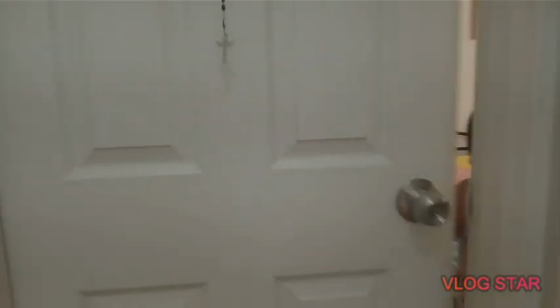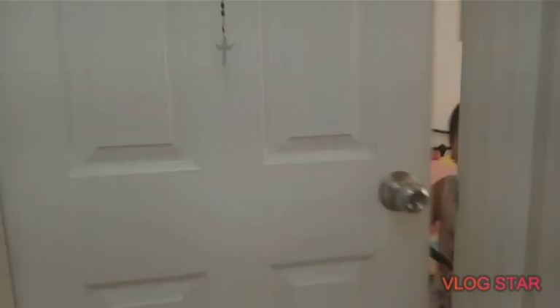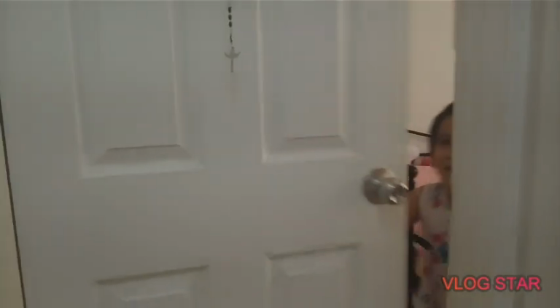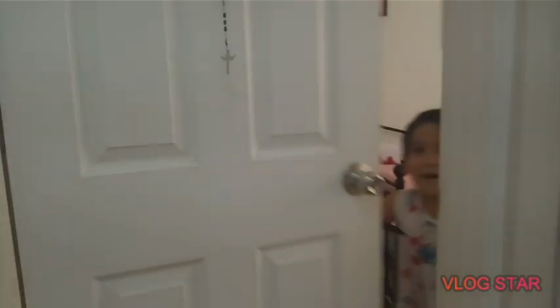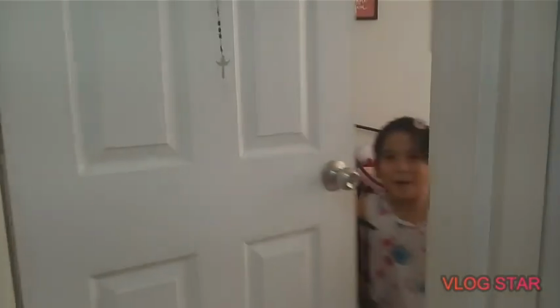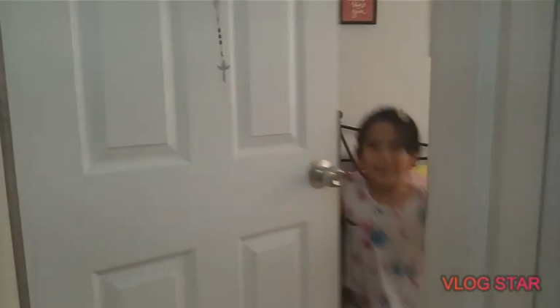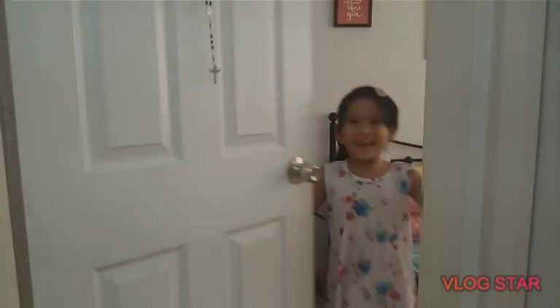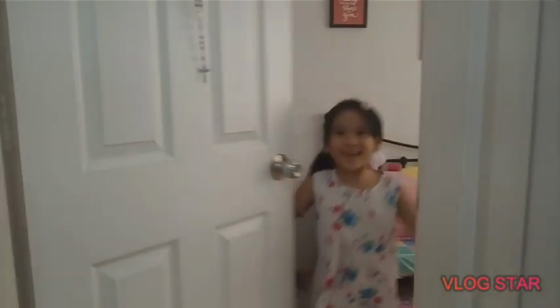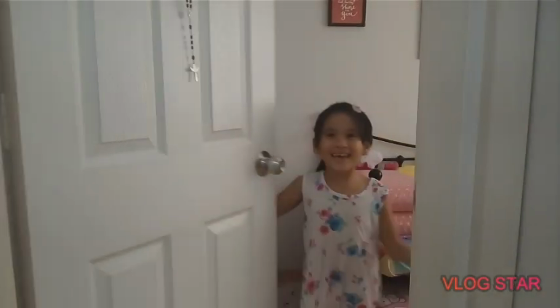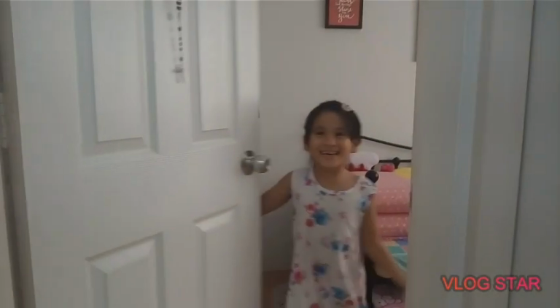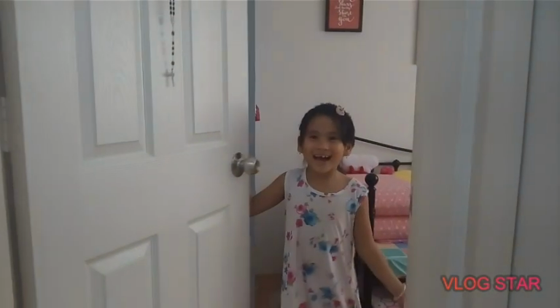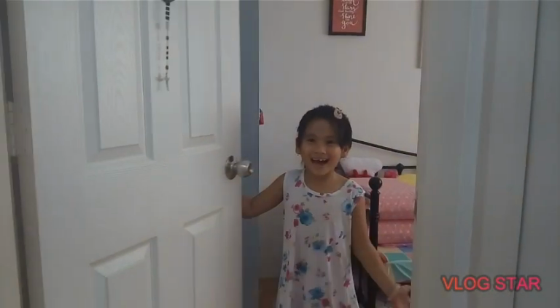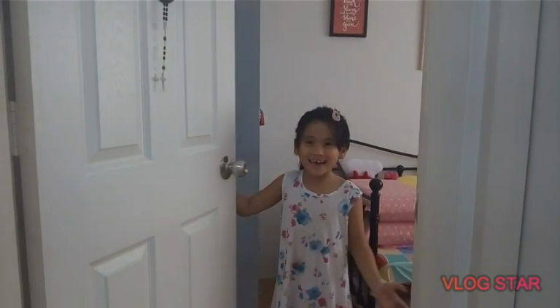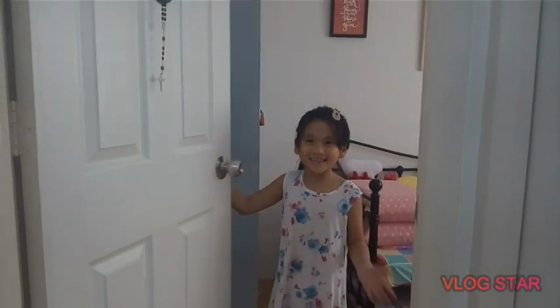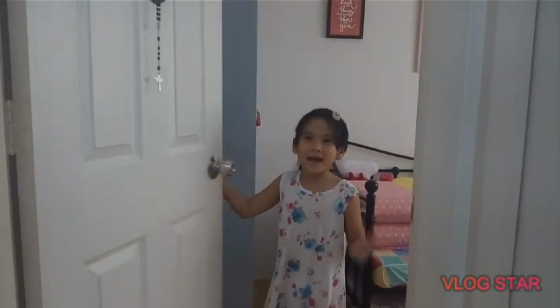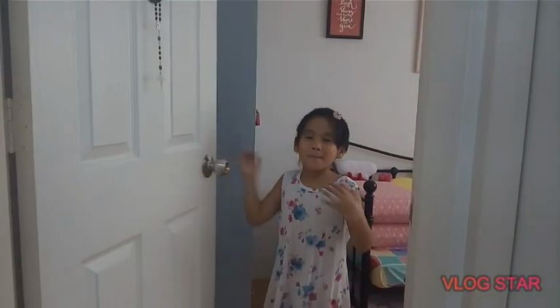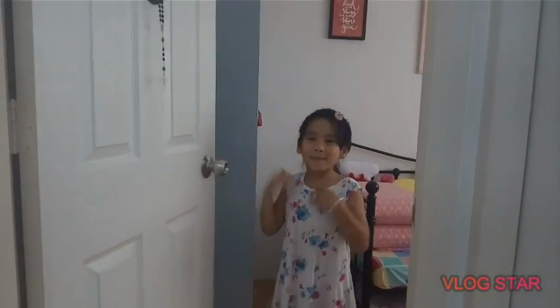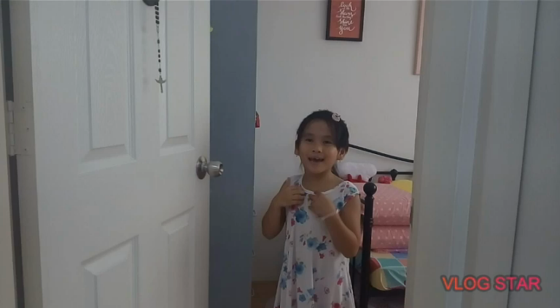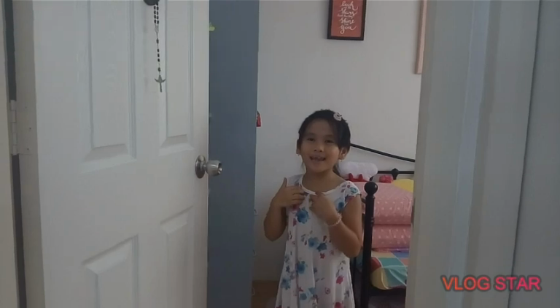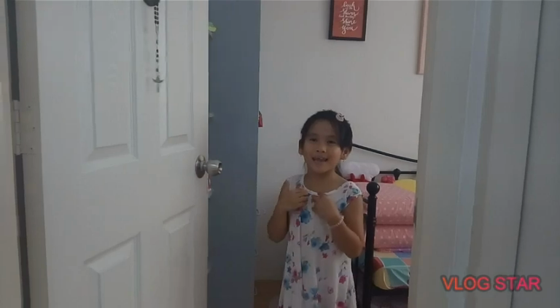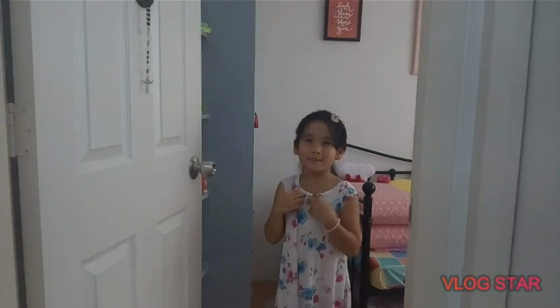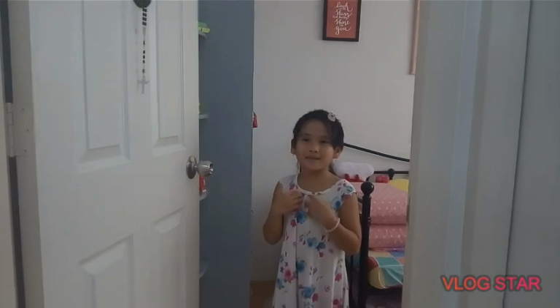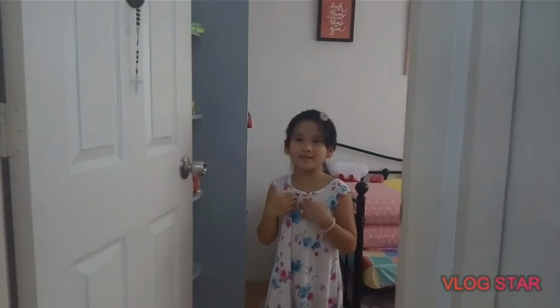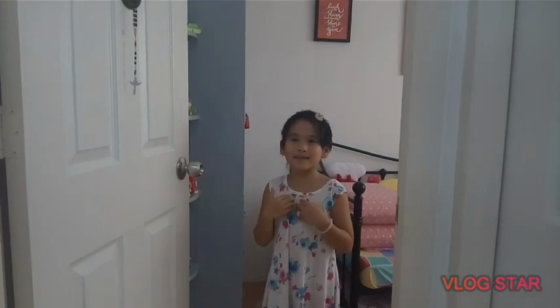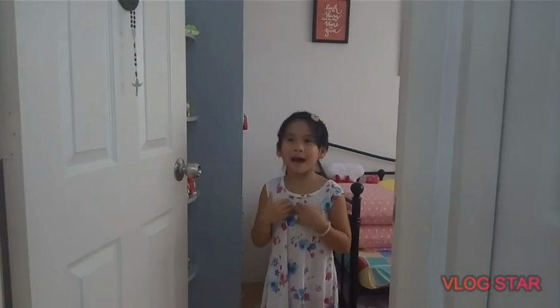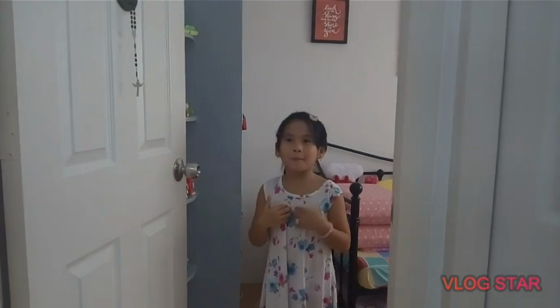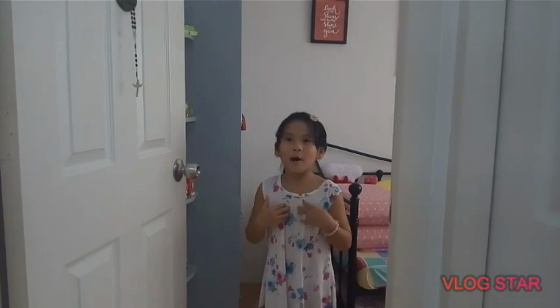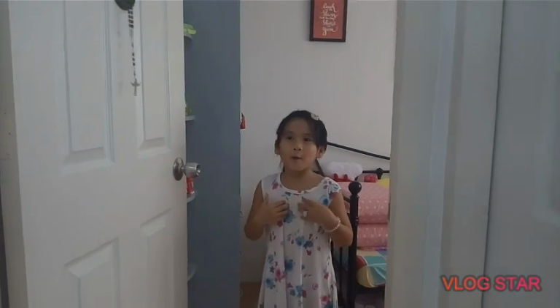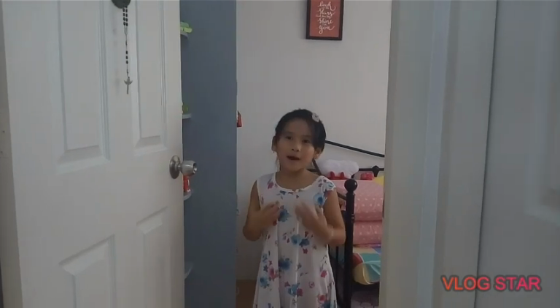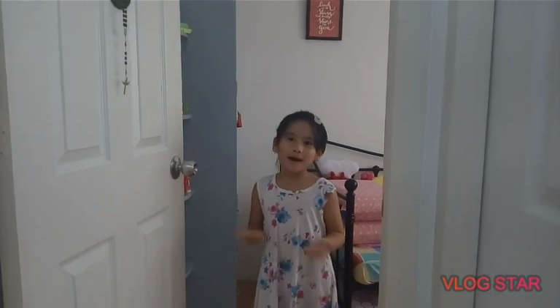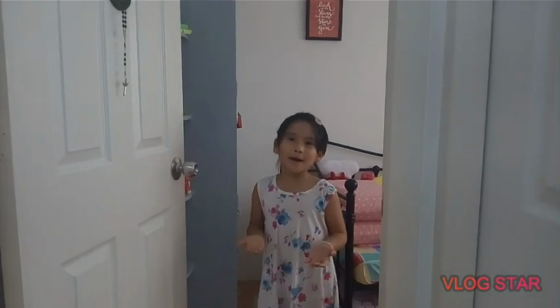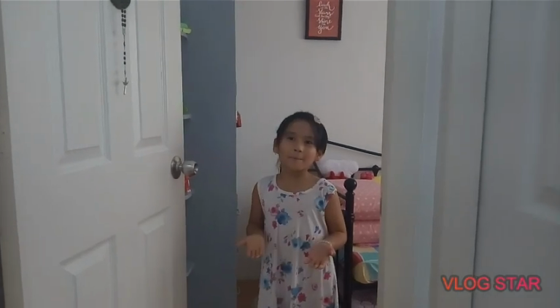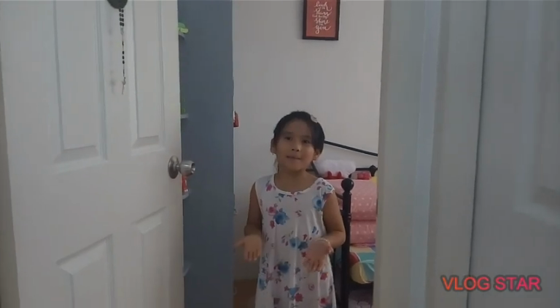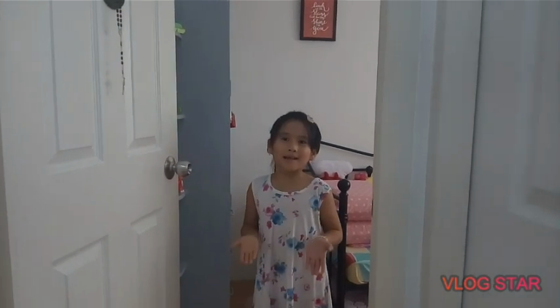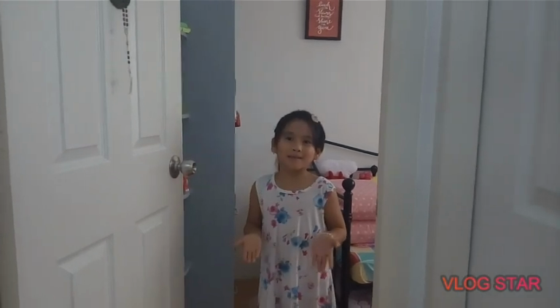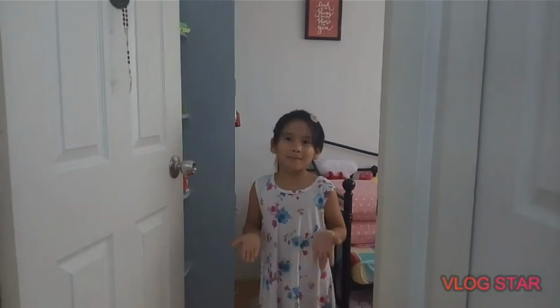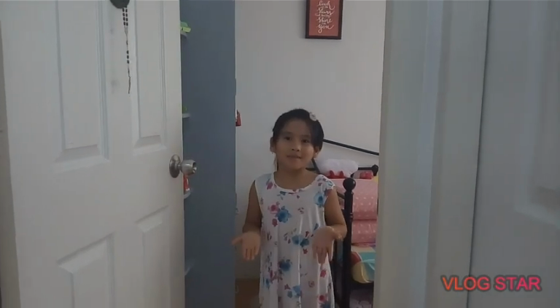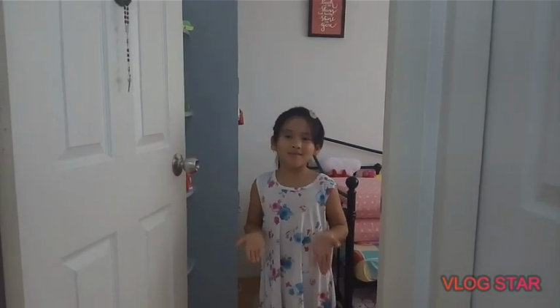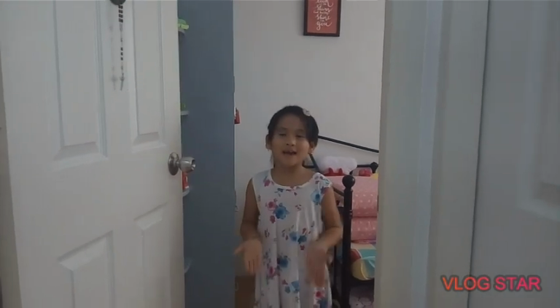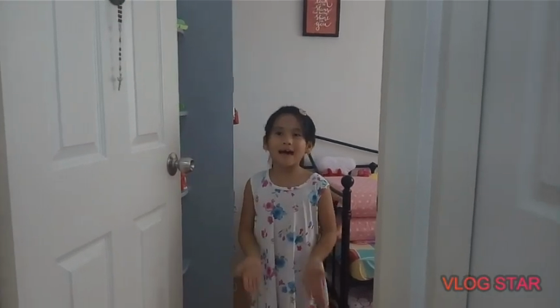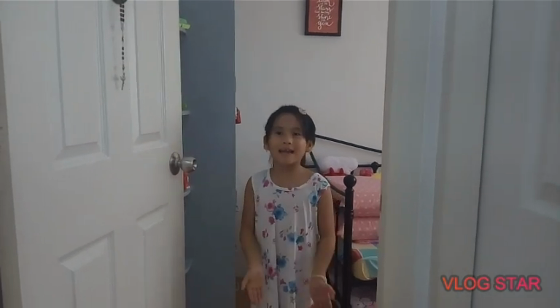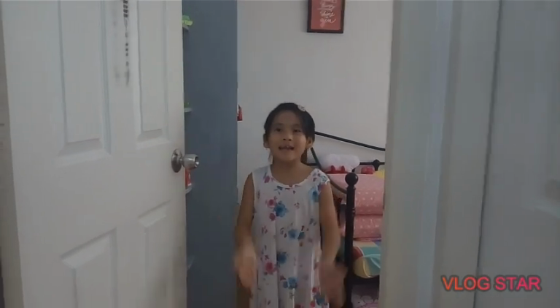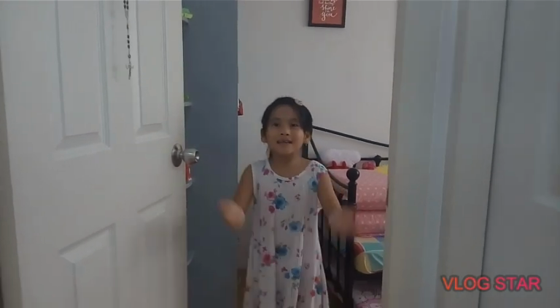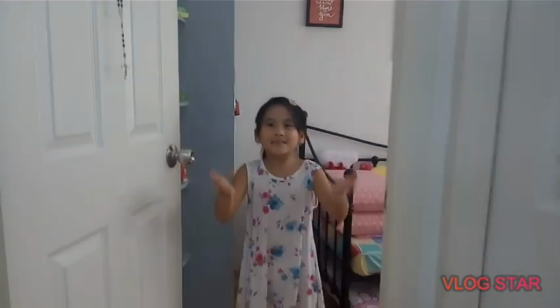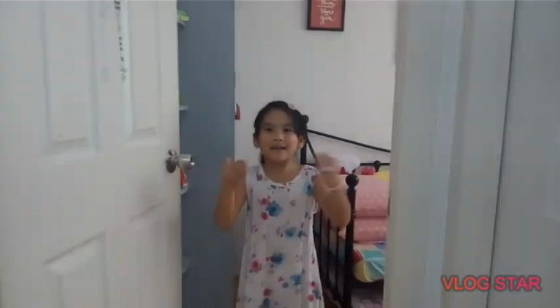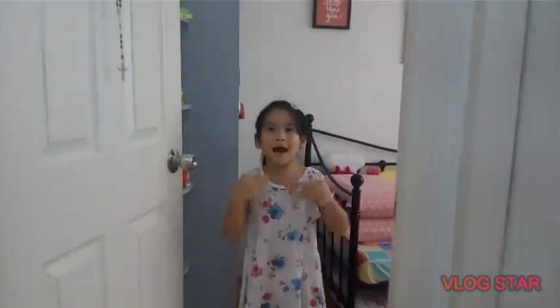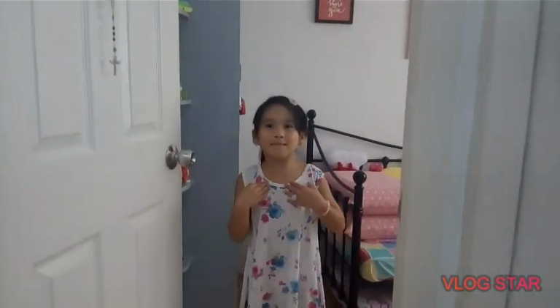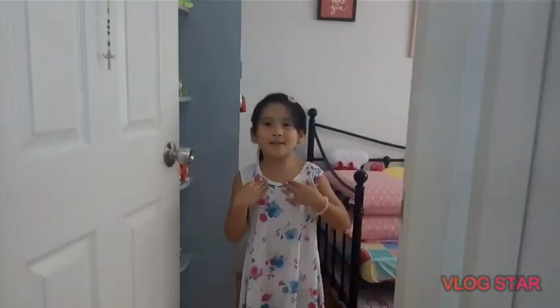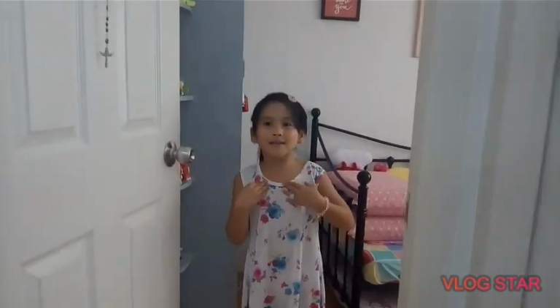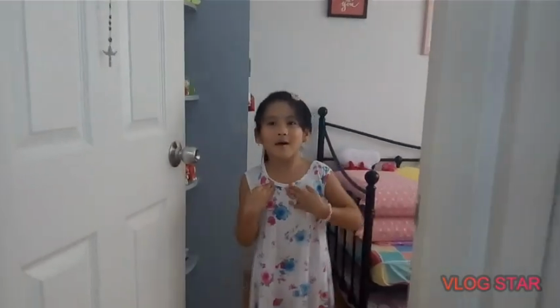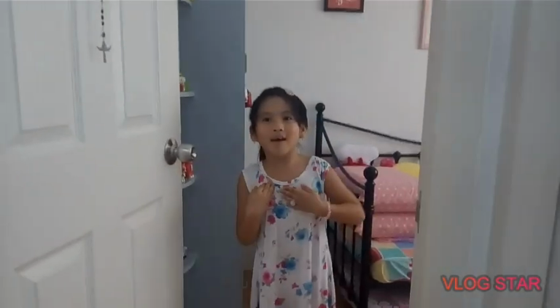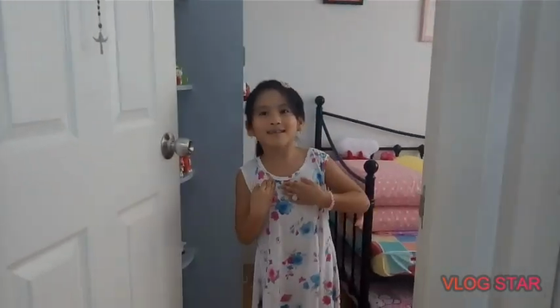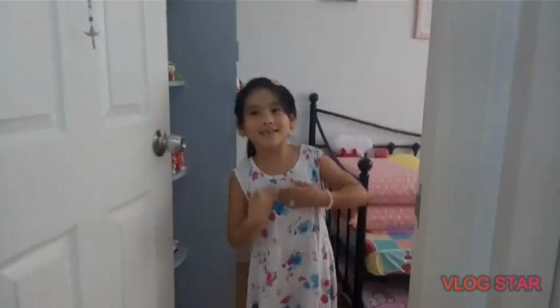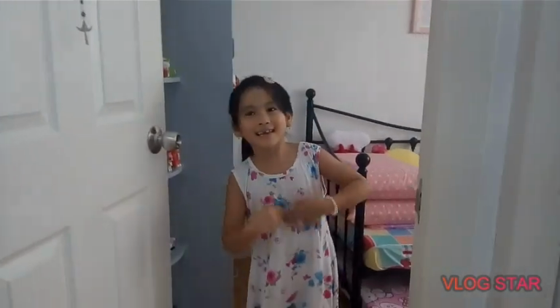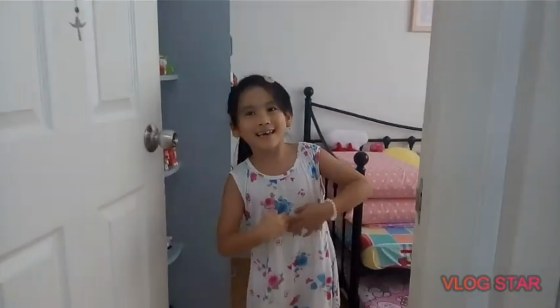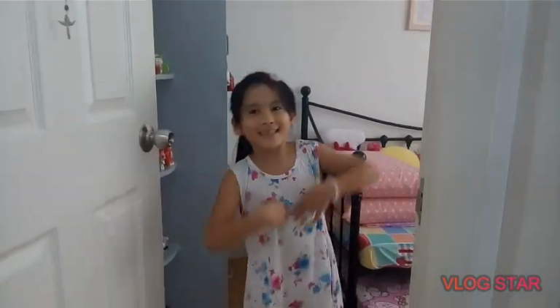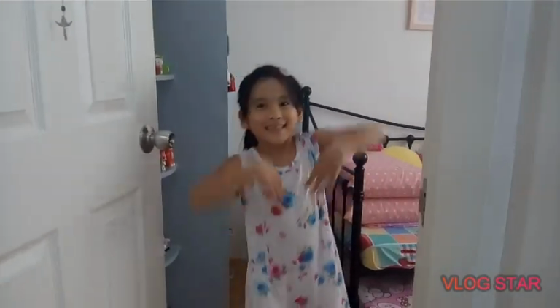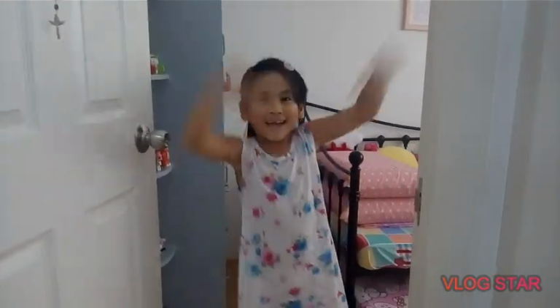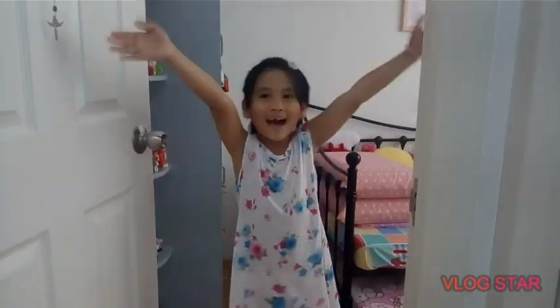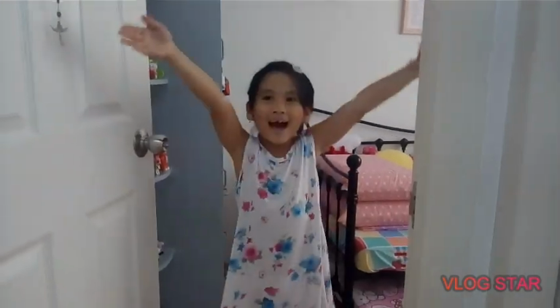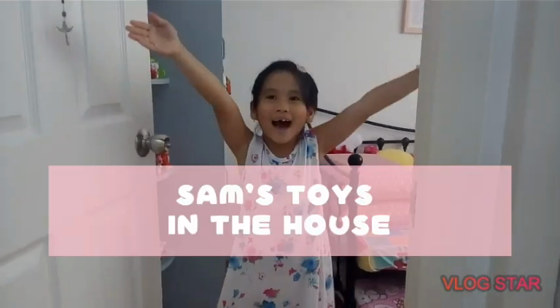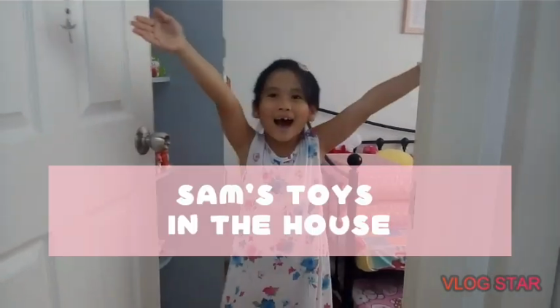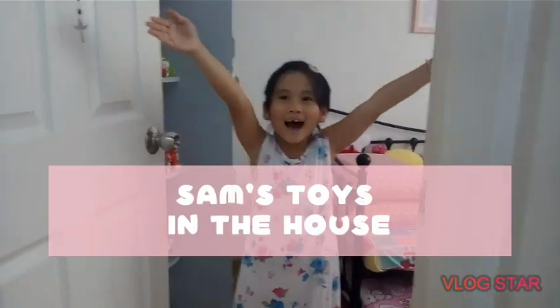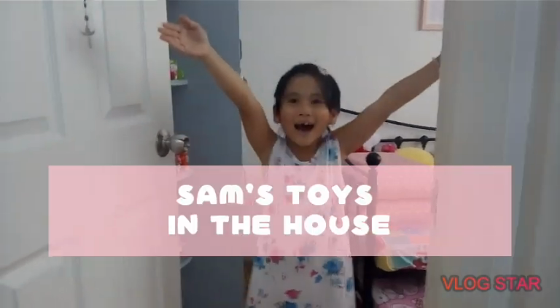Oh hey guys, my name is Sam. Welcome back to my channel, Sam's Toys in the House.